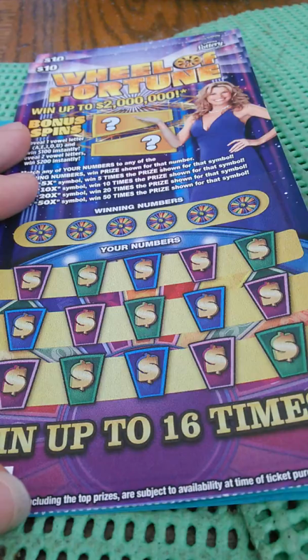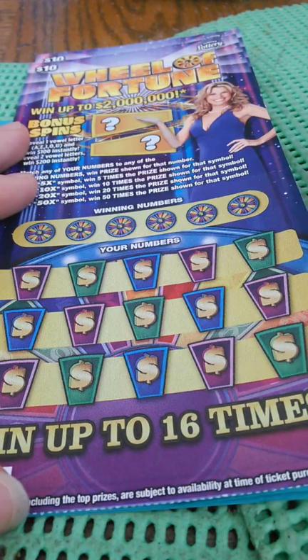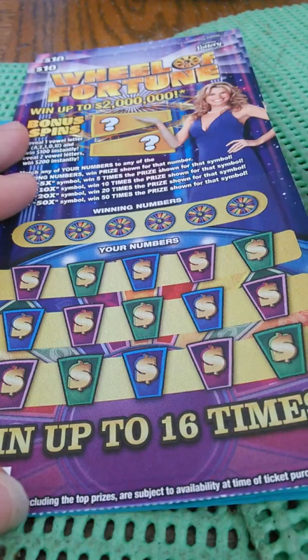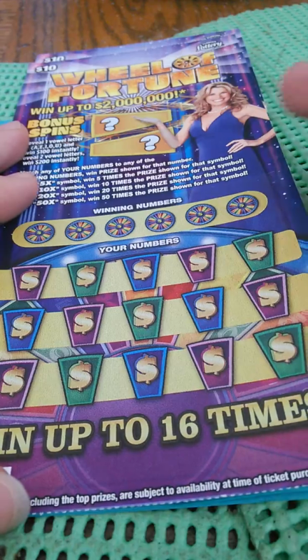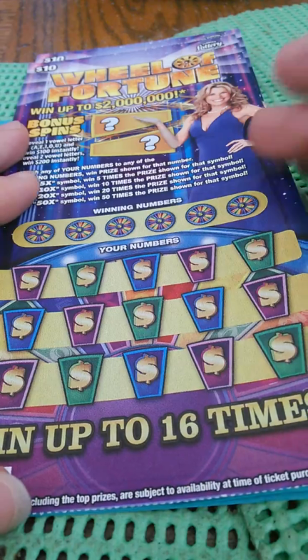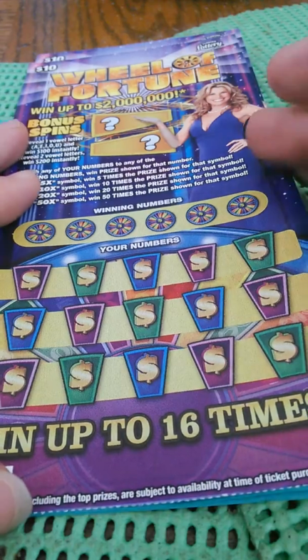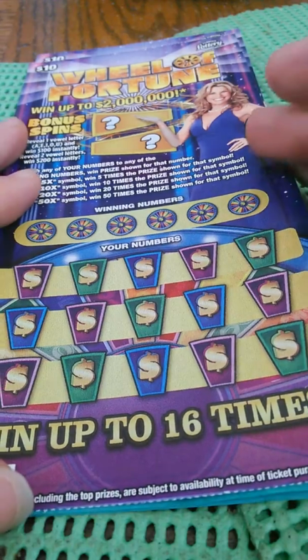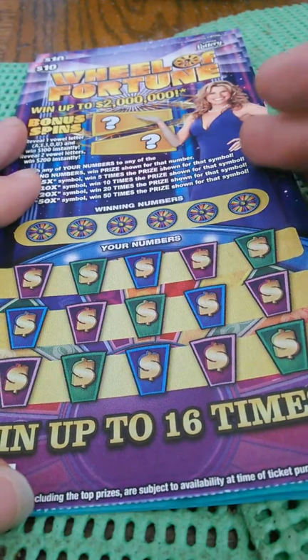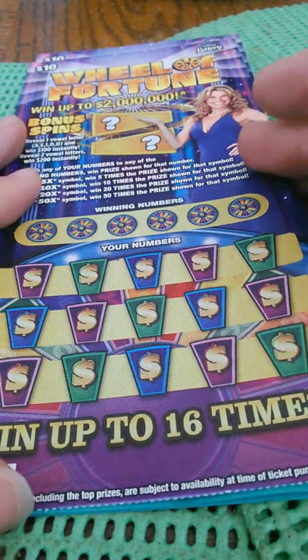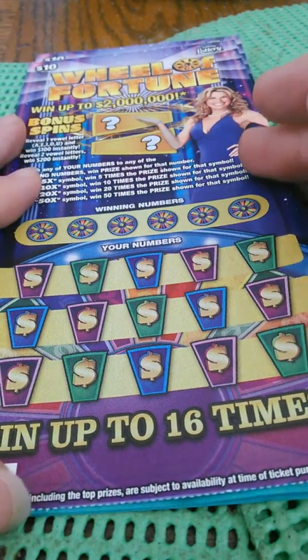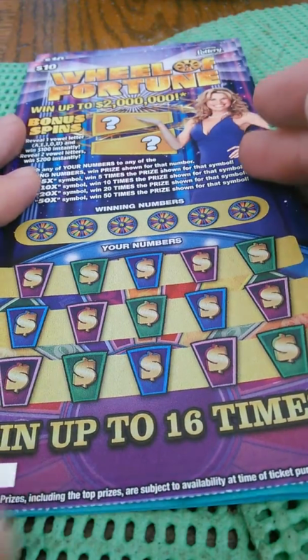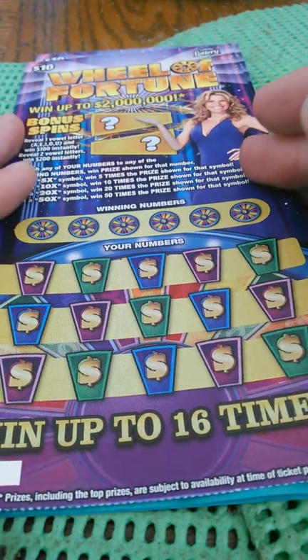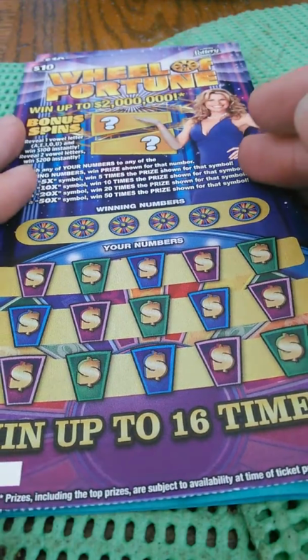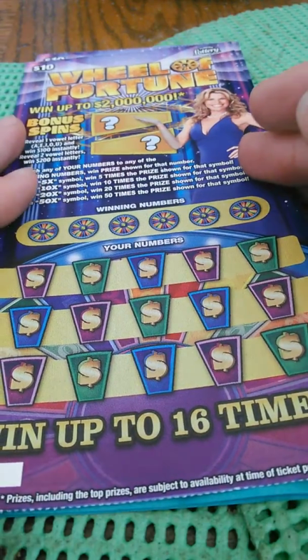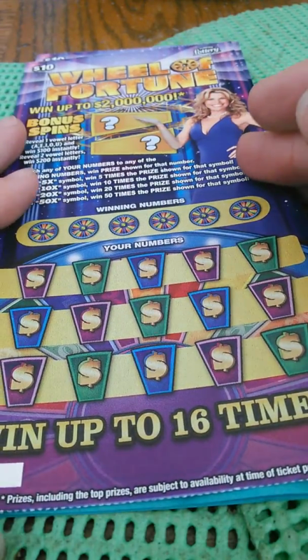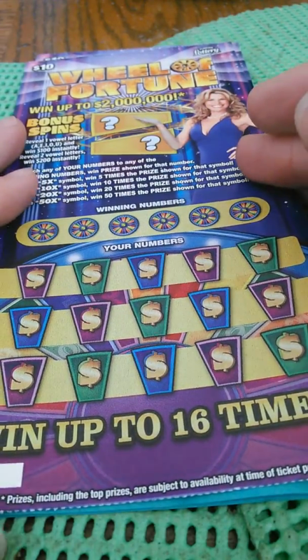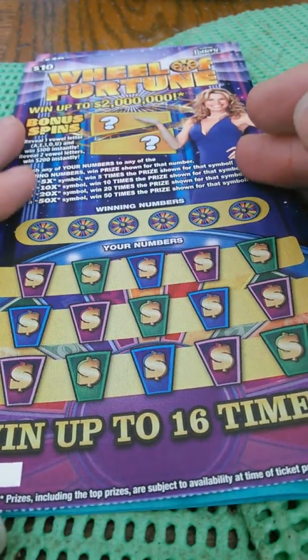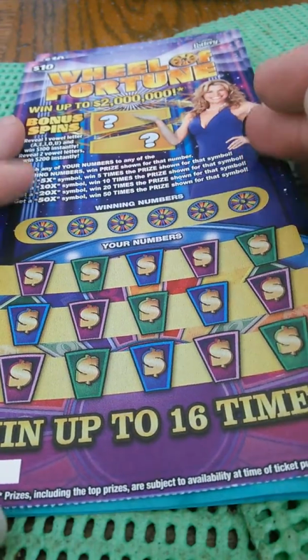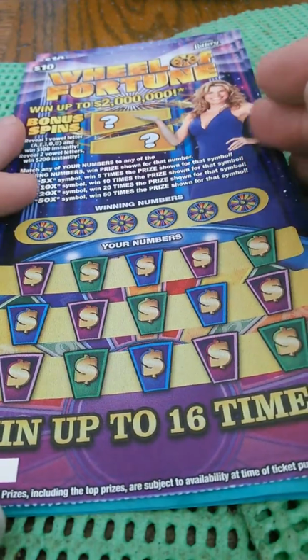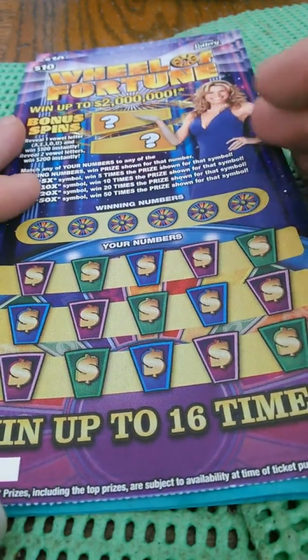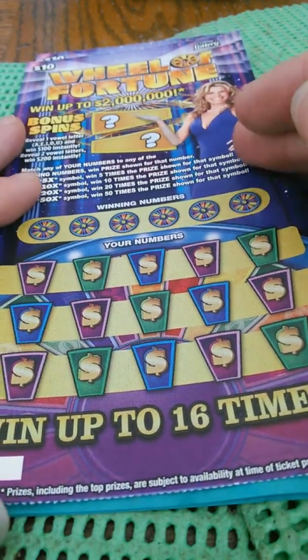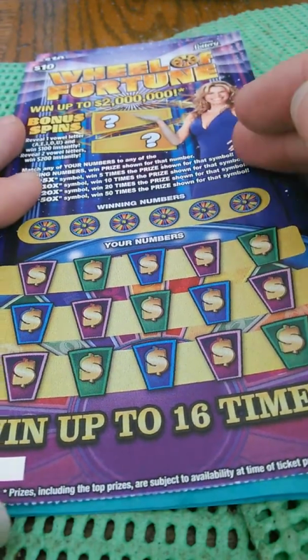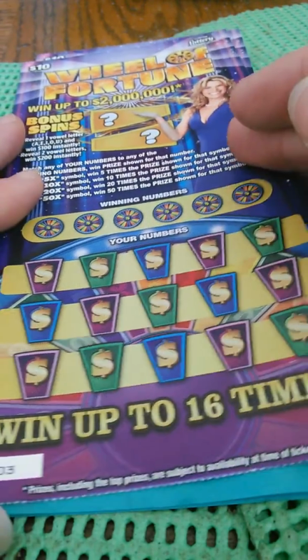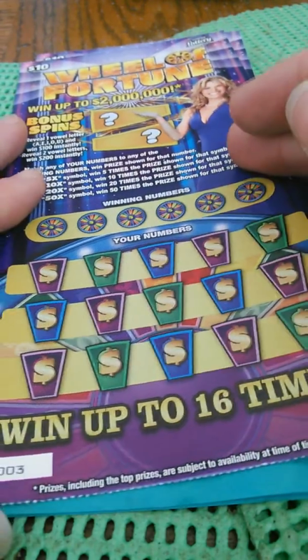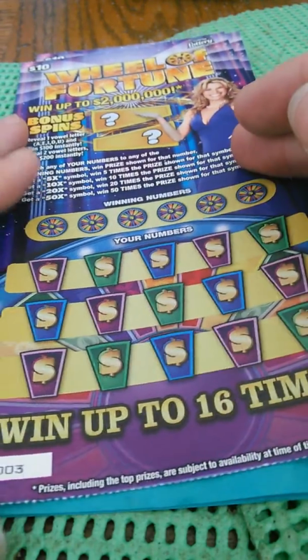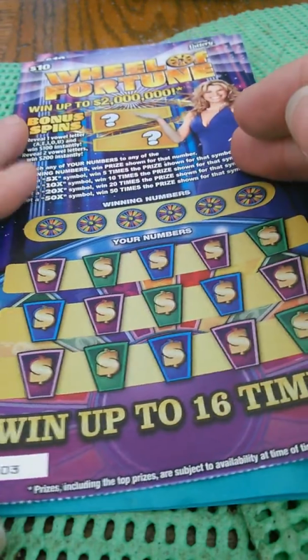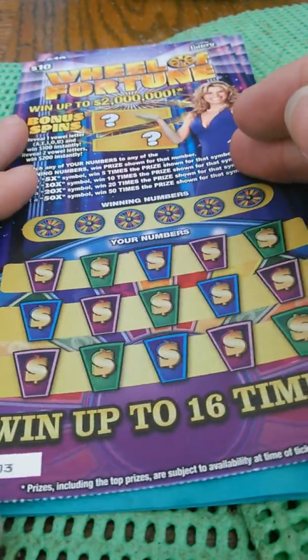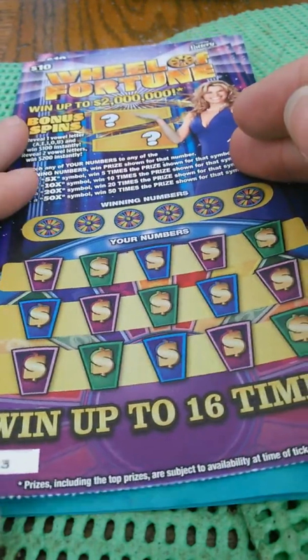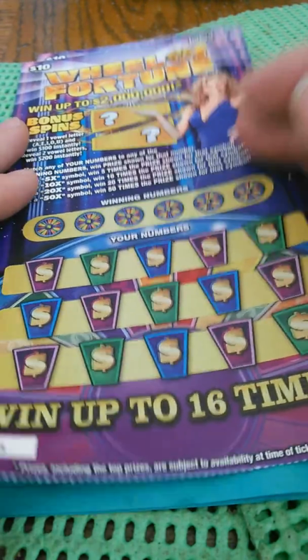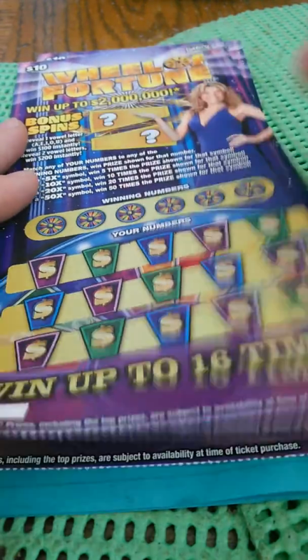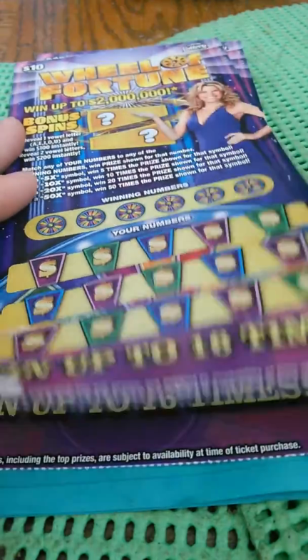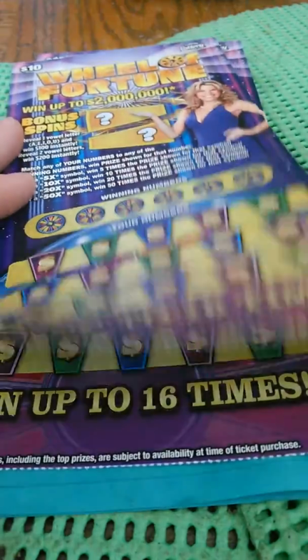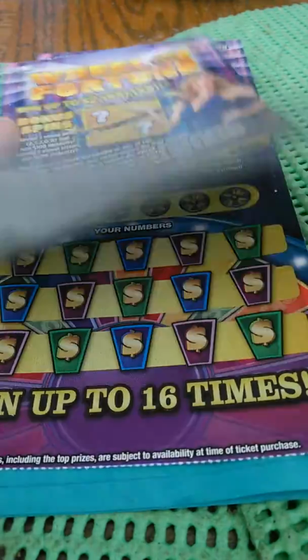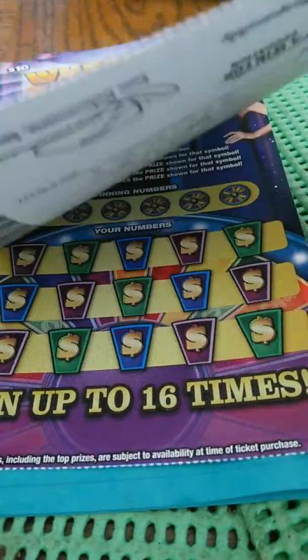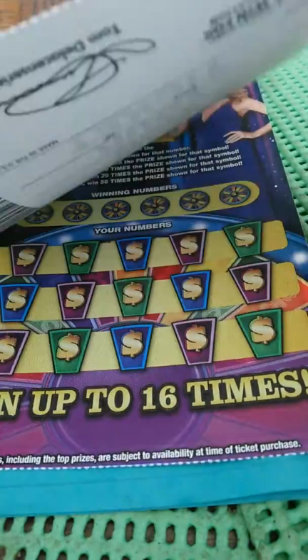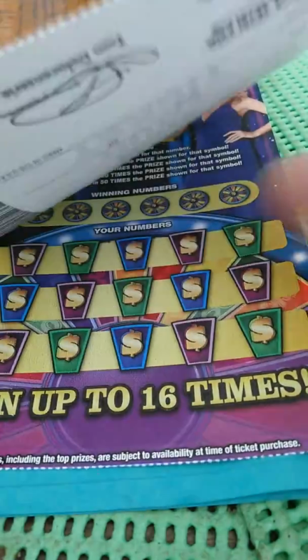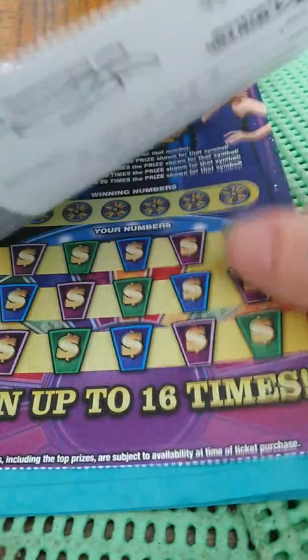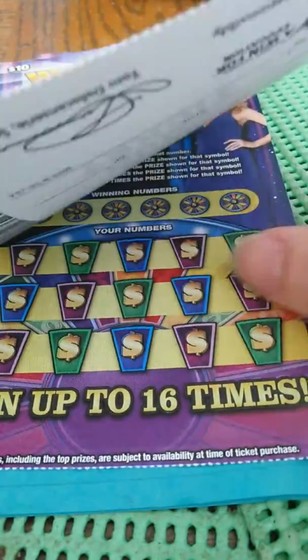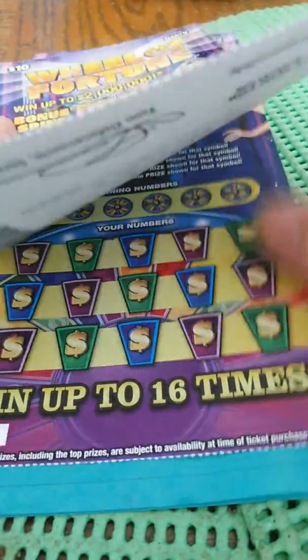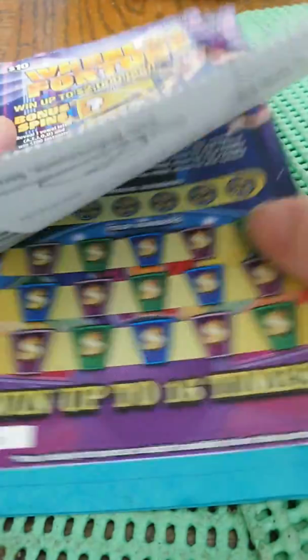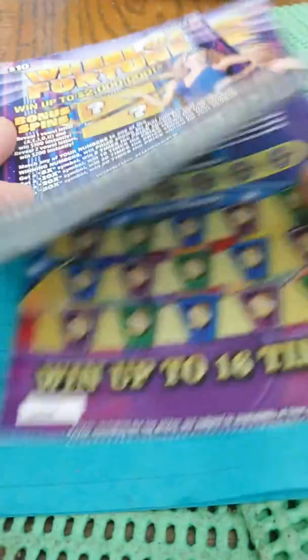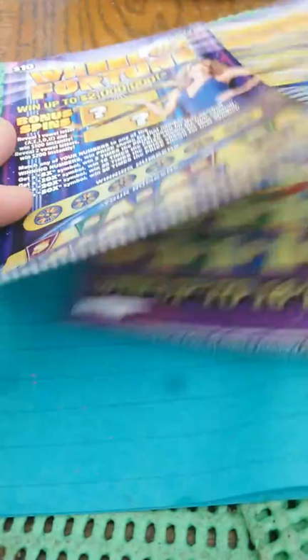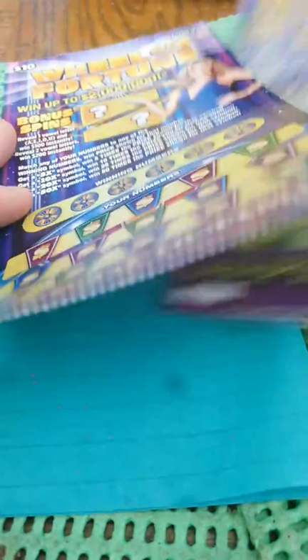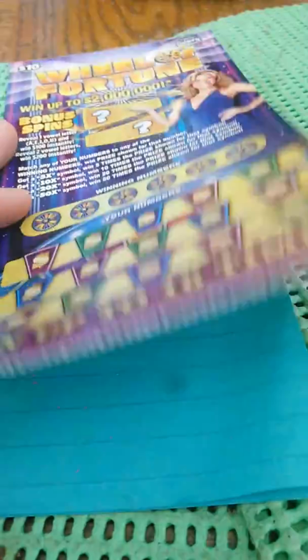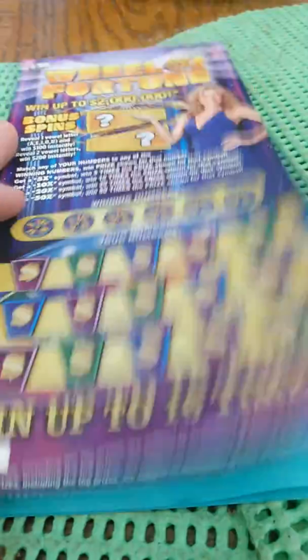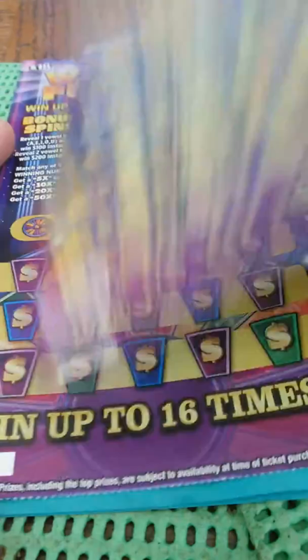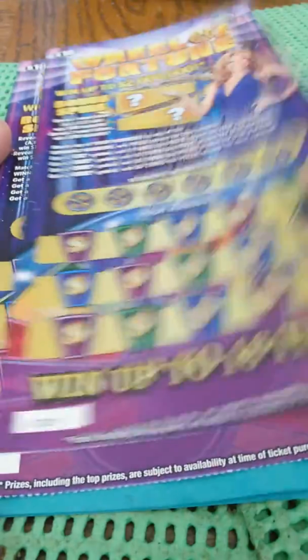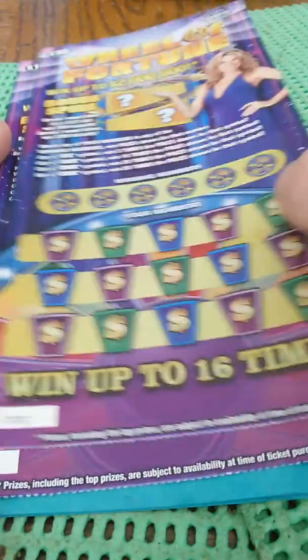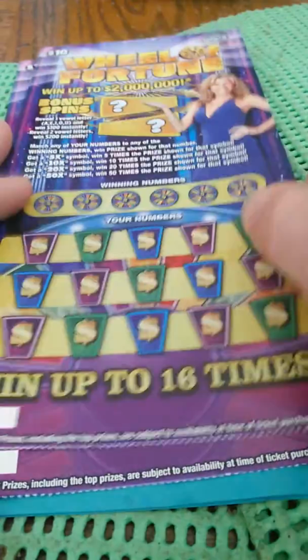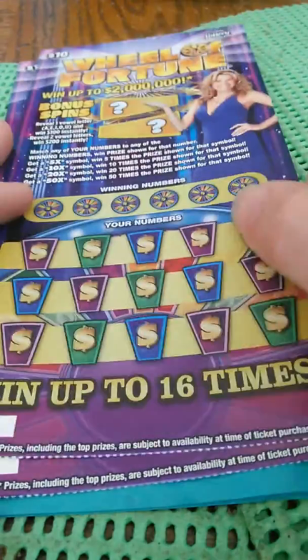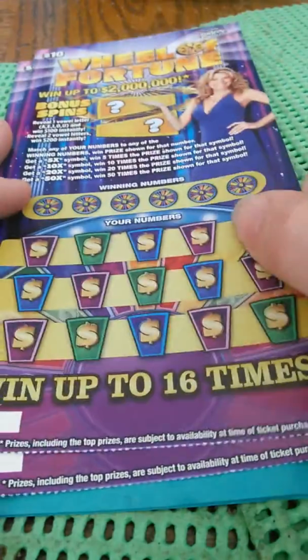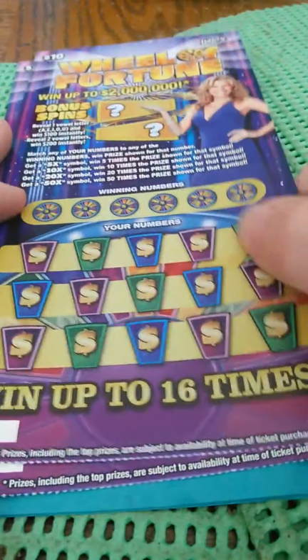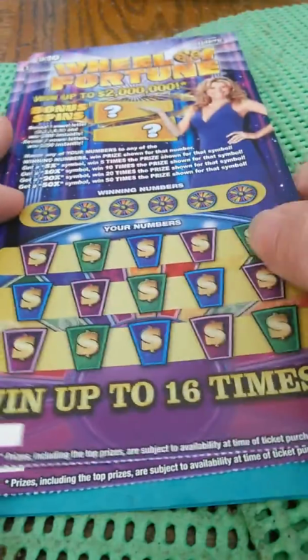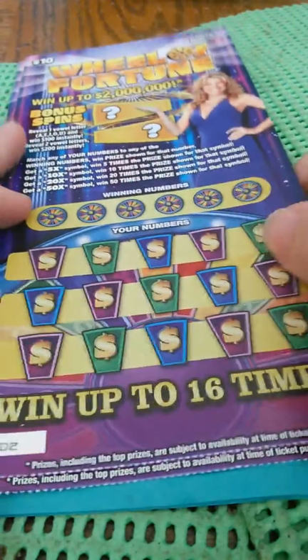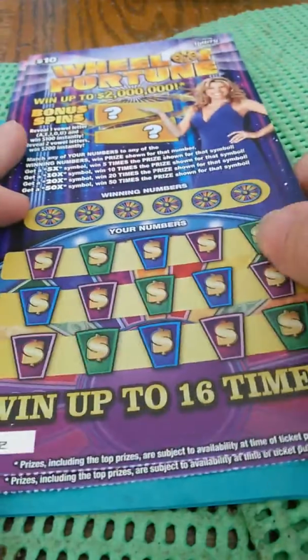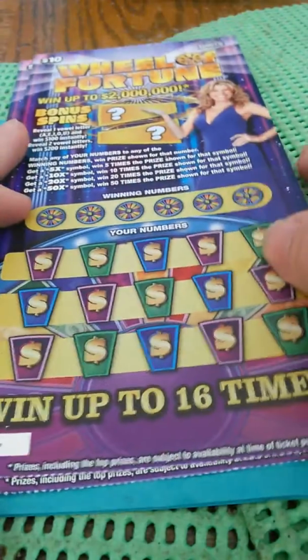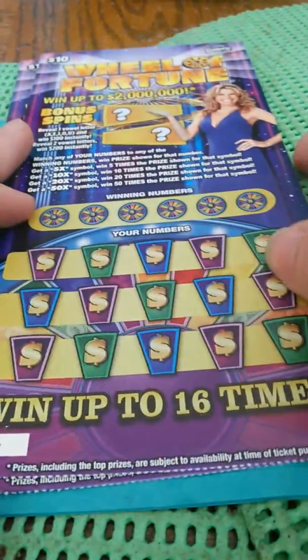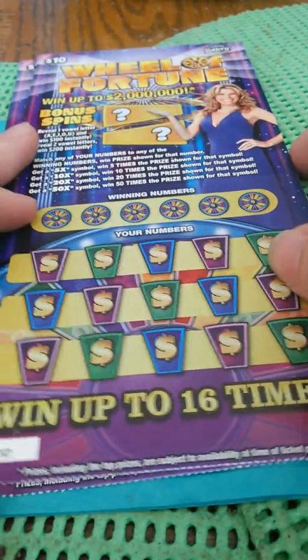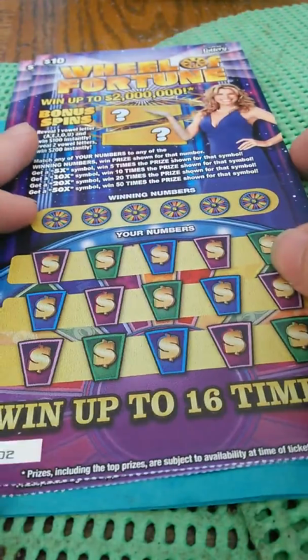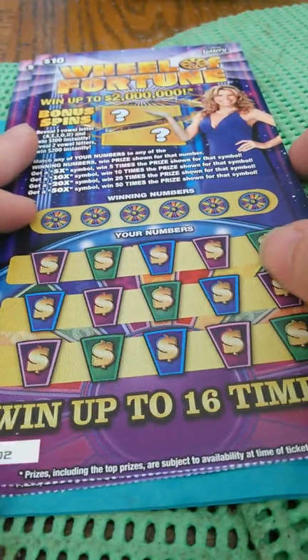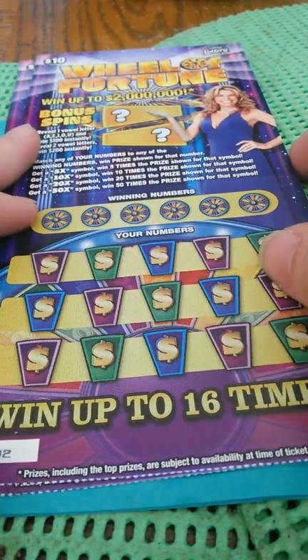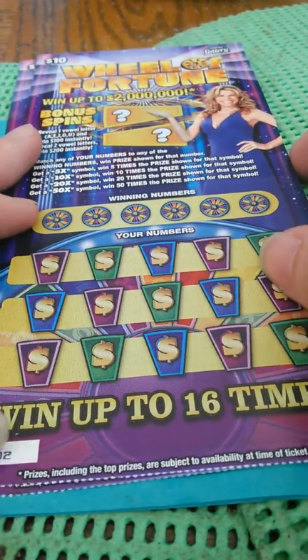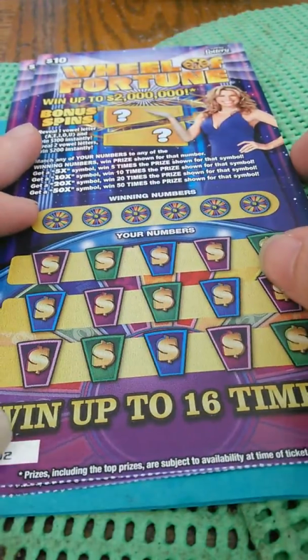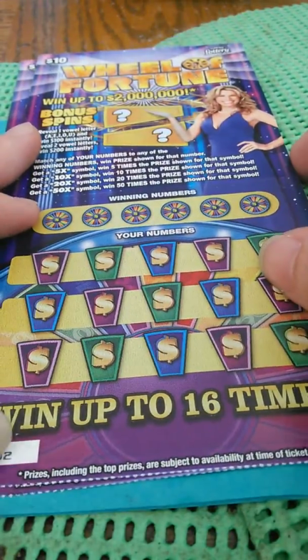What's going on guys? We got two $10 Wheel of Fortunes. This is ticket — got them backwards — three and two. Let's see how well we do.